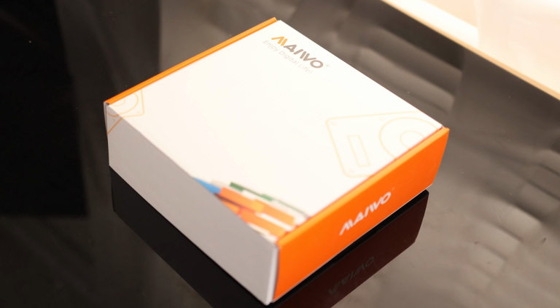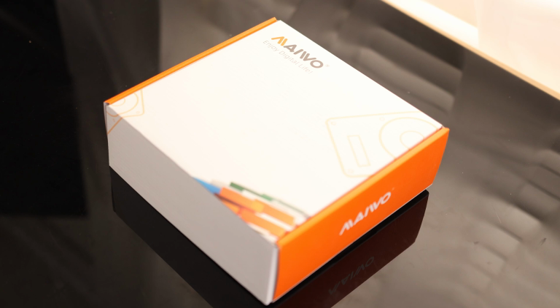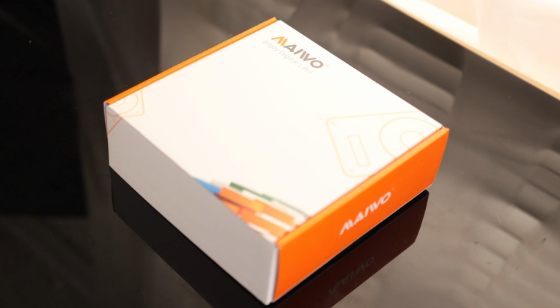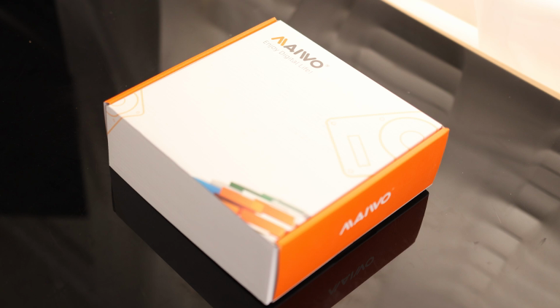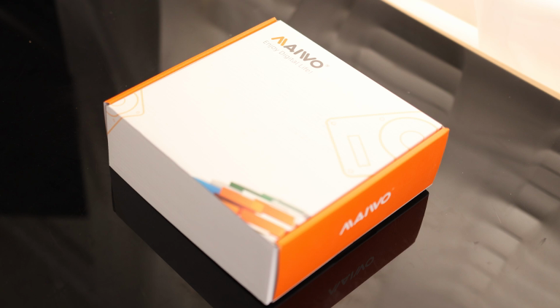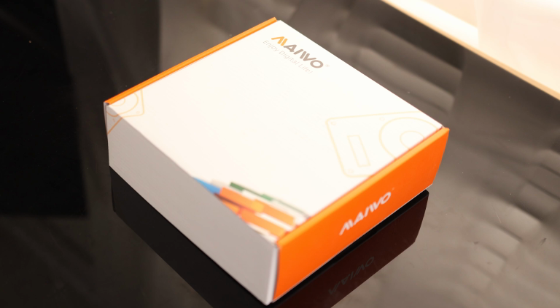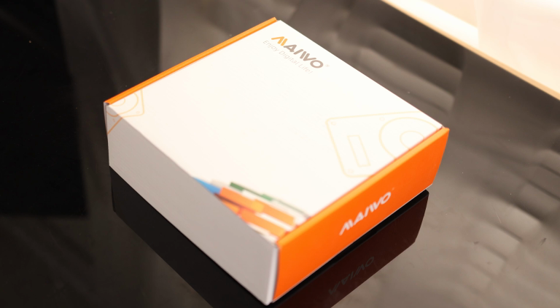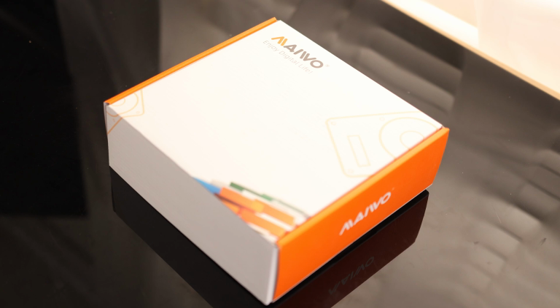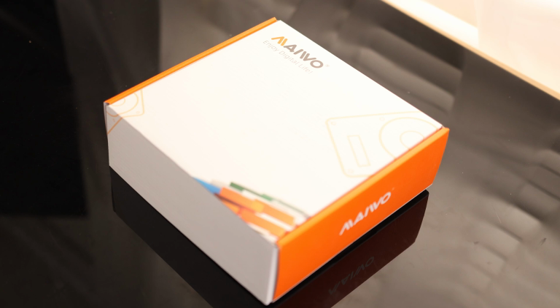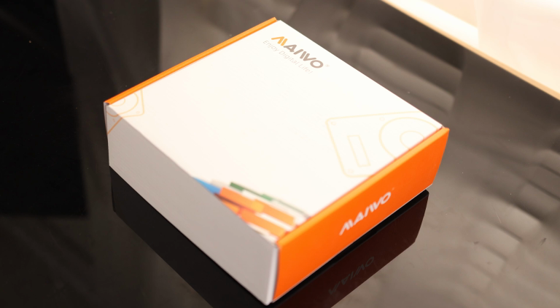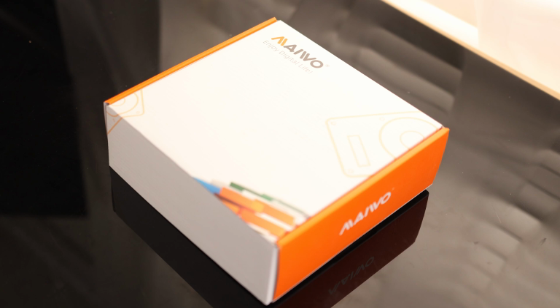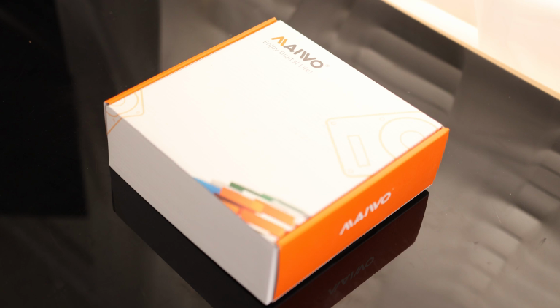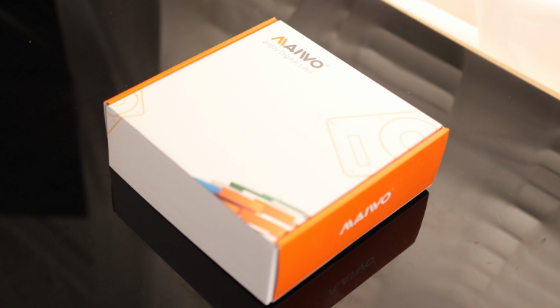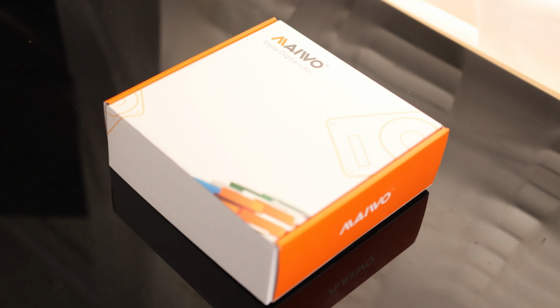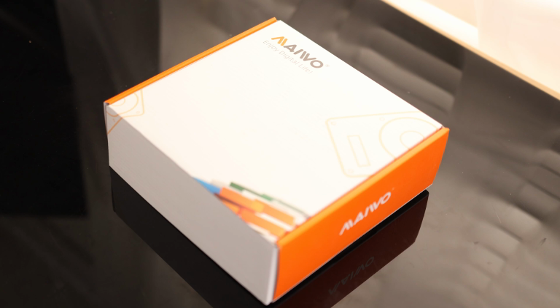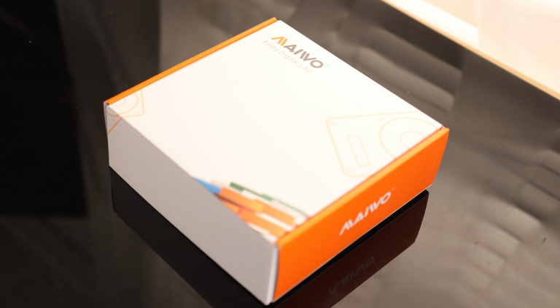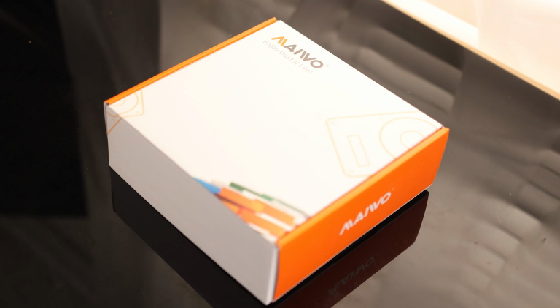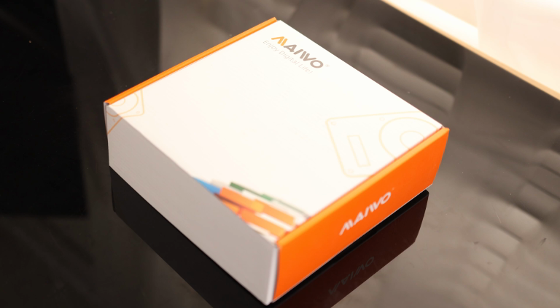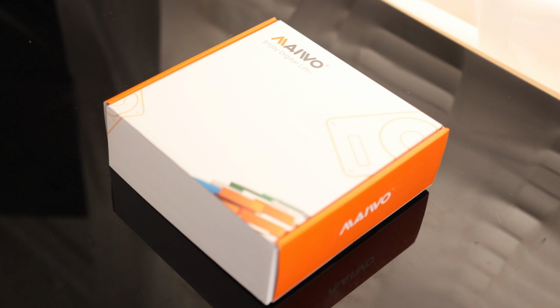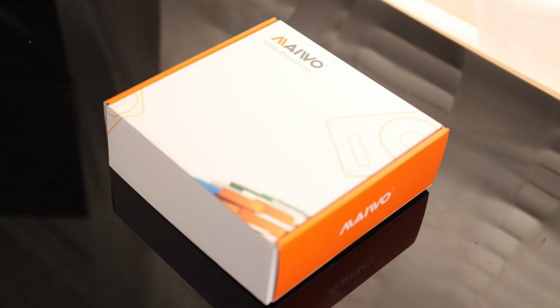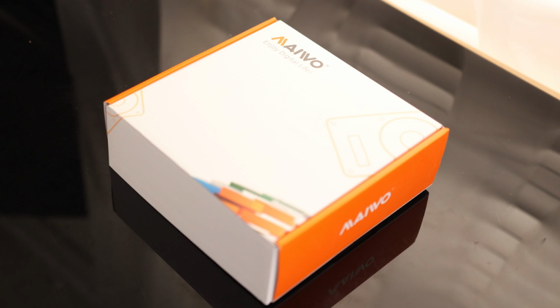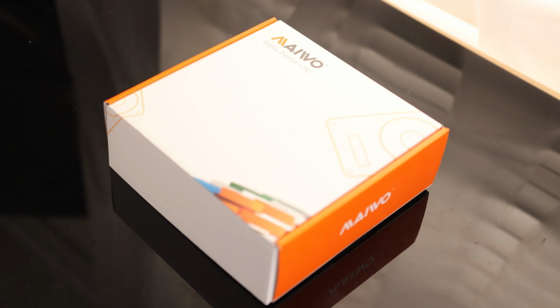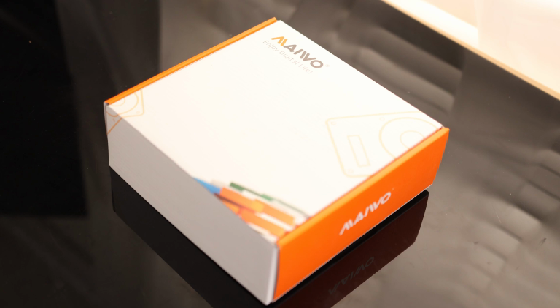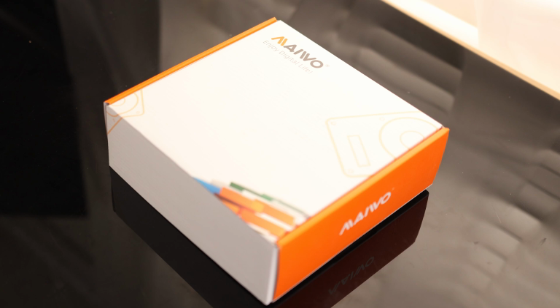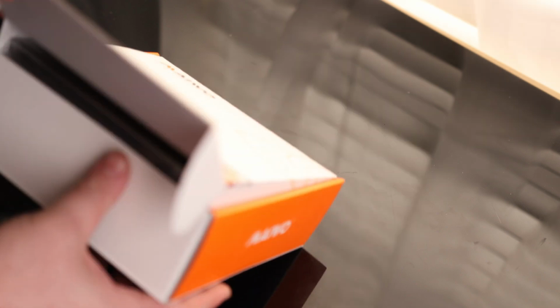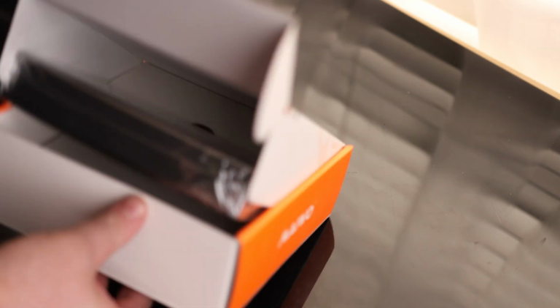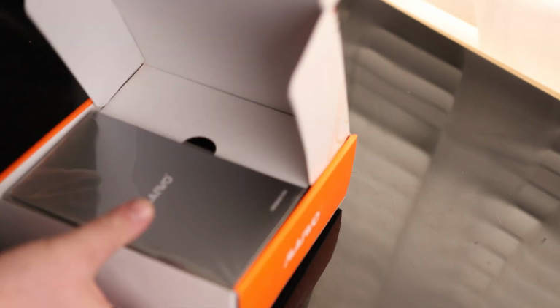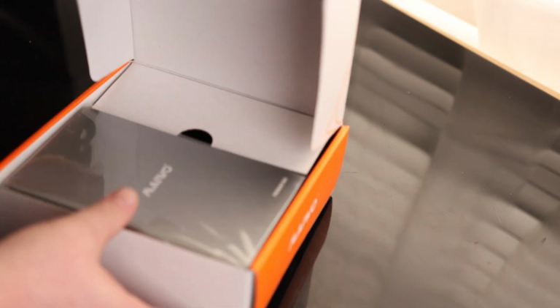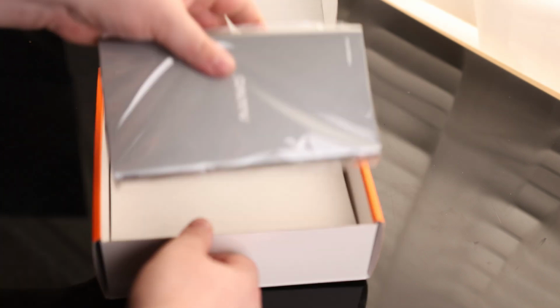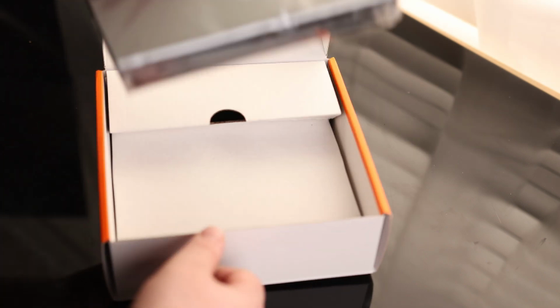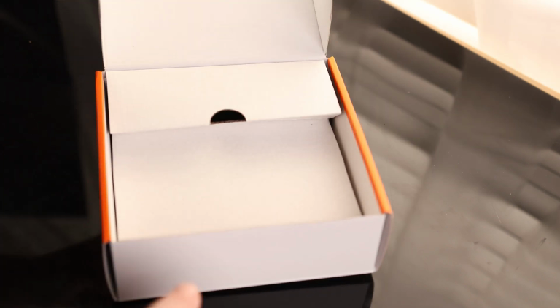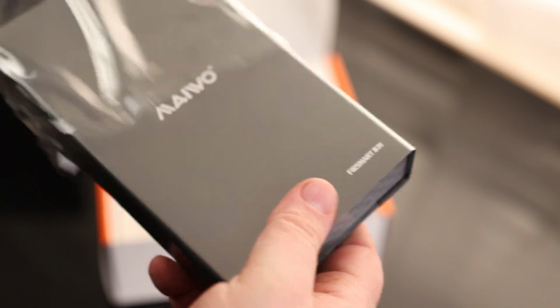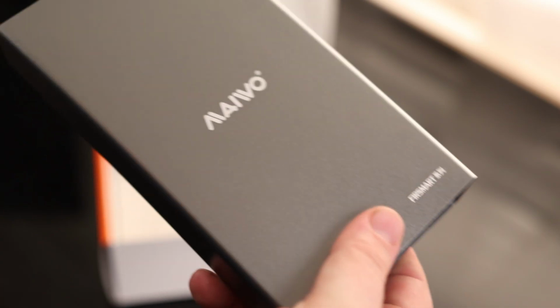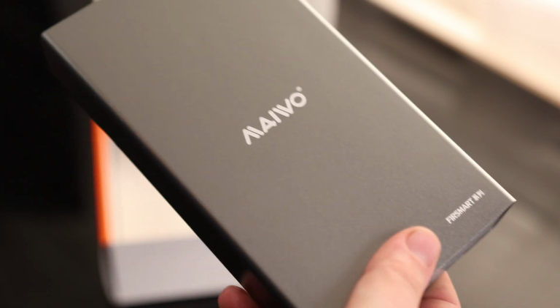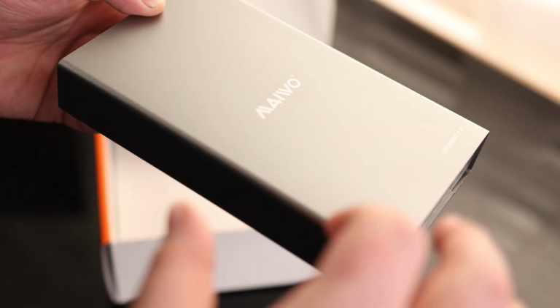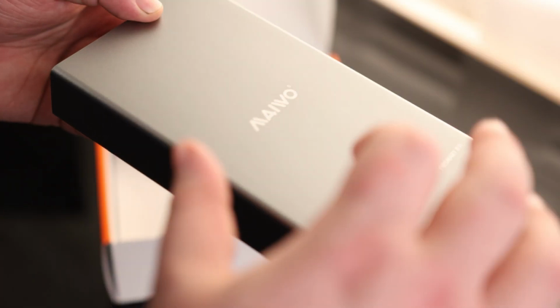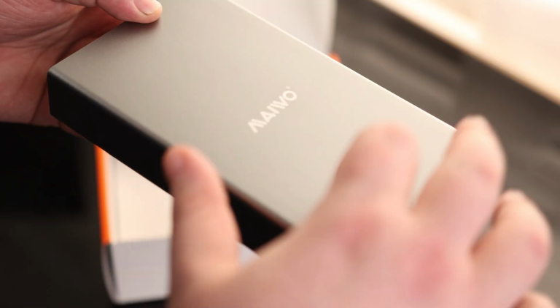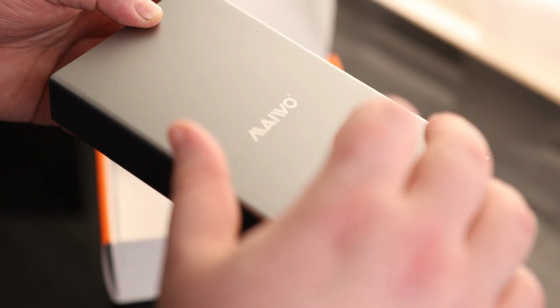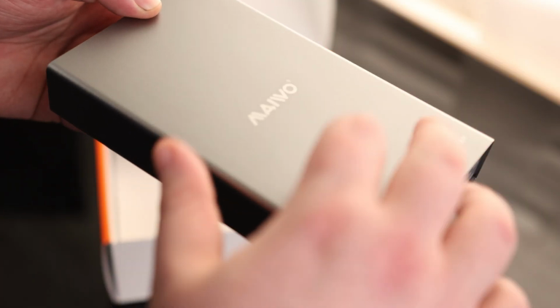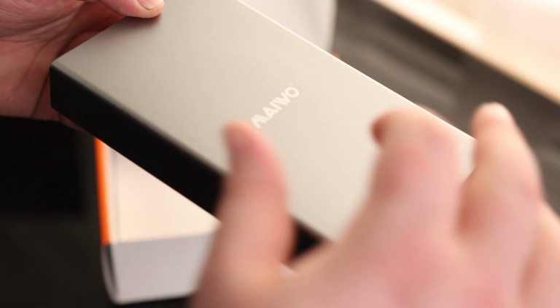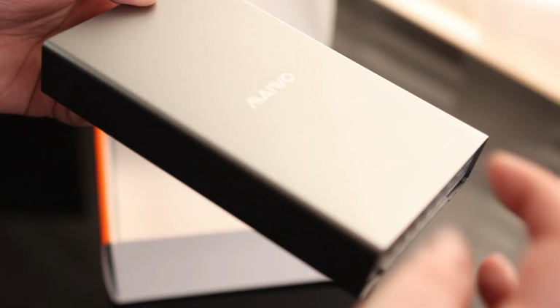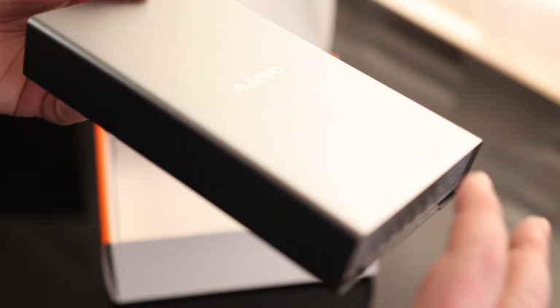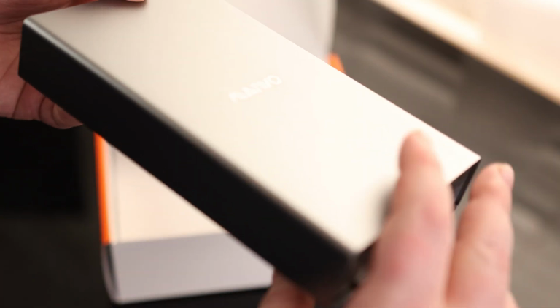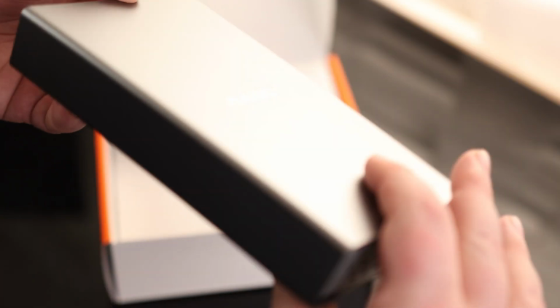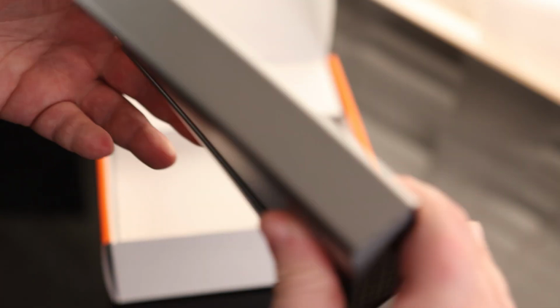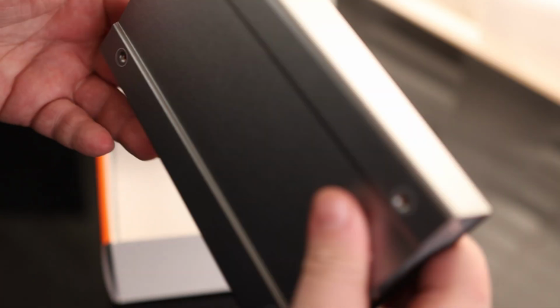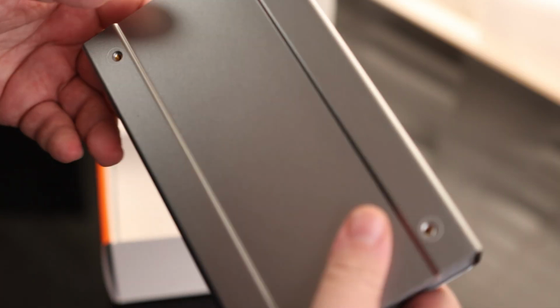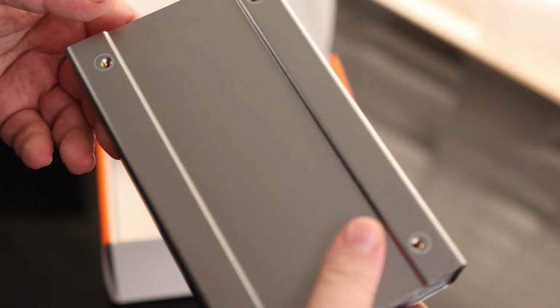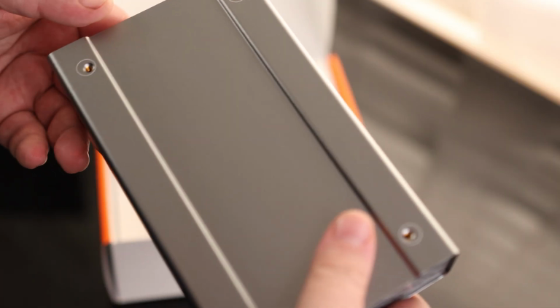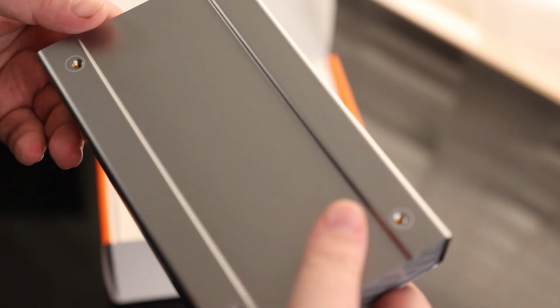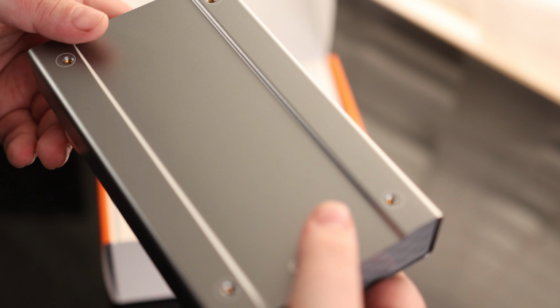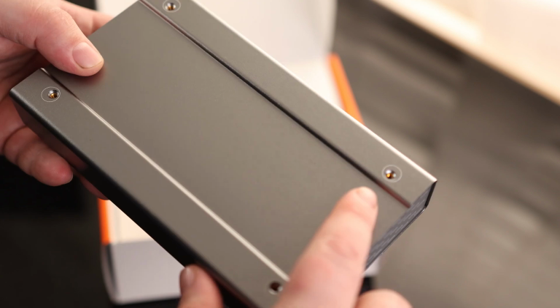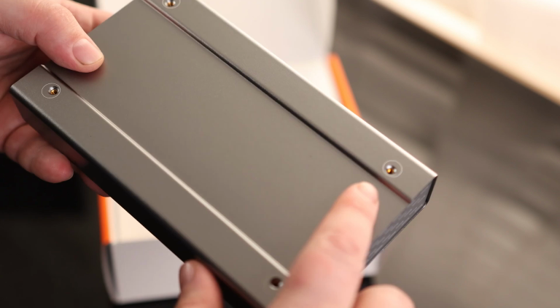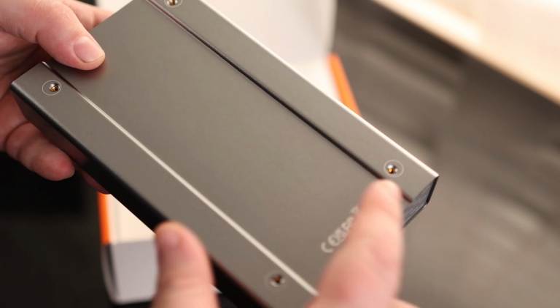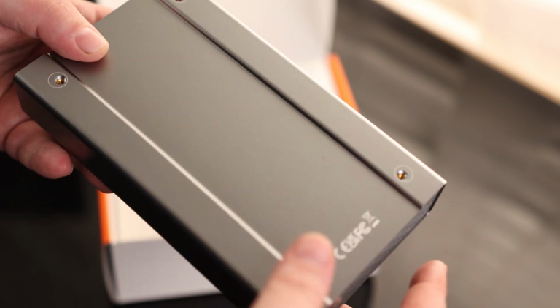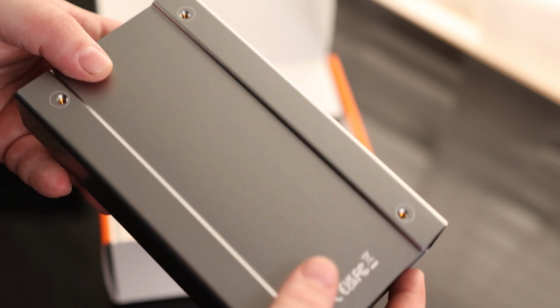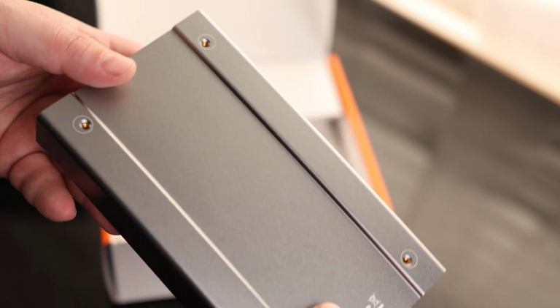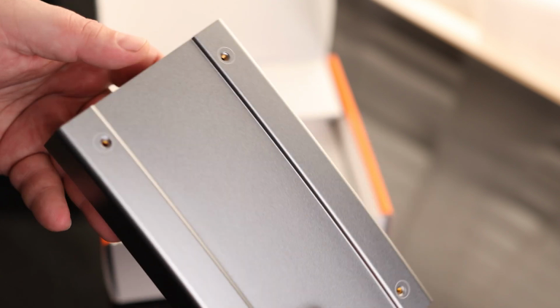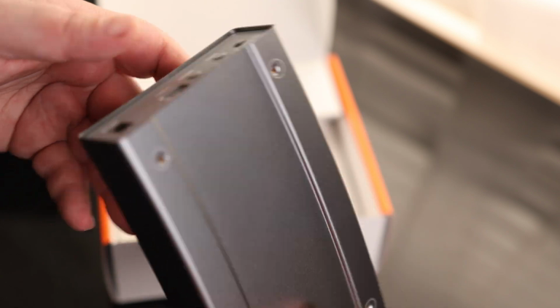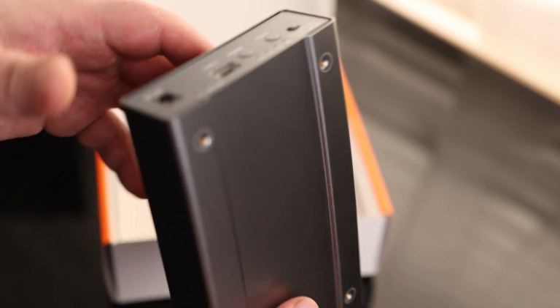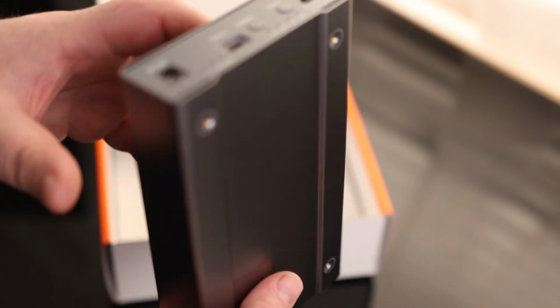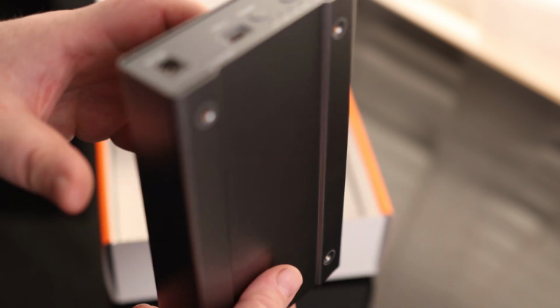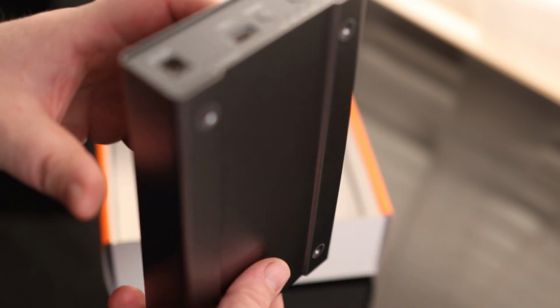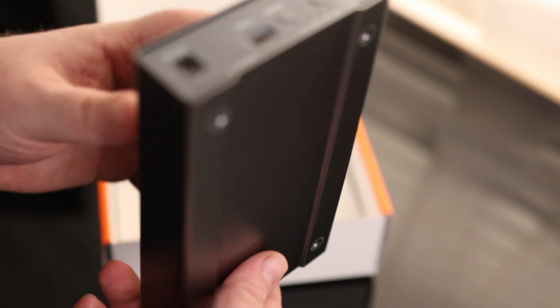Today I'm taking a look at the Miwo M.2 SATA Duplicator. This is an all-metal case, and we've got a couple of screw holes on the bottom.